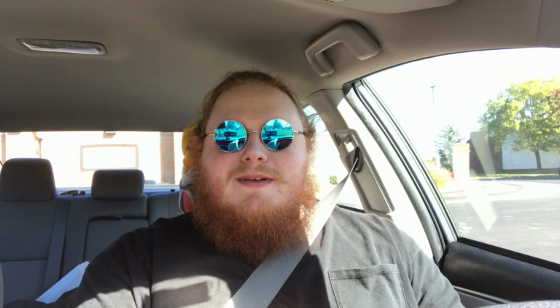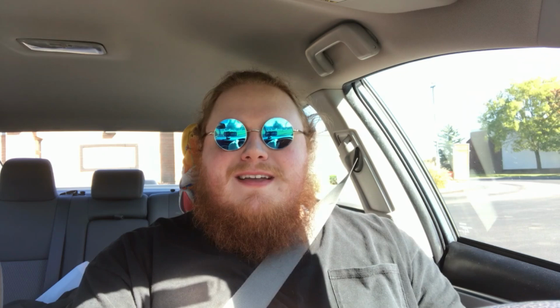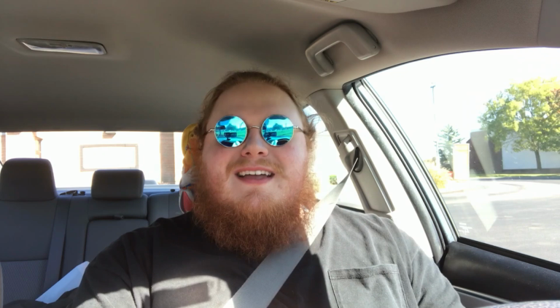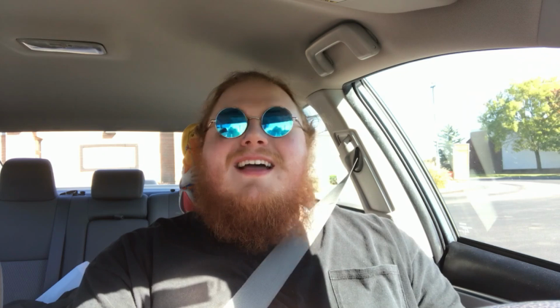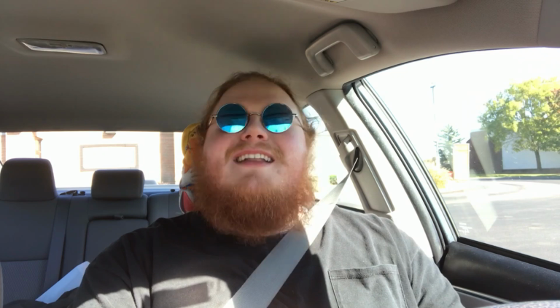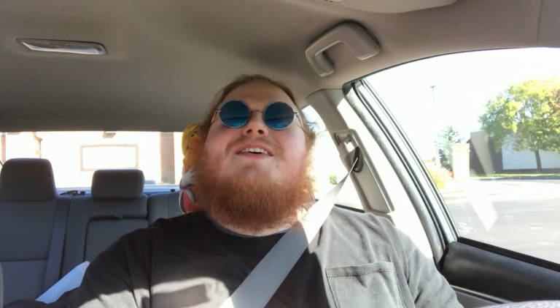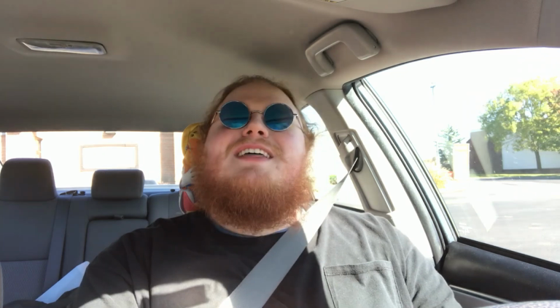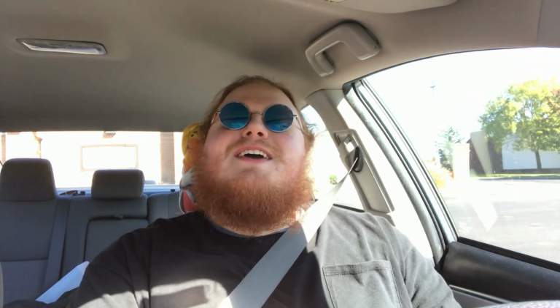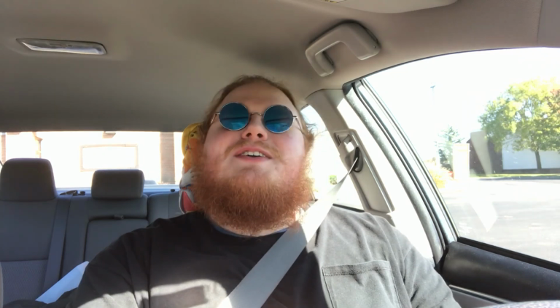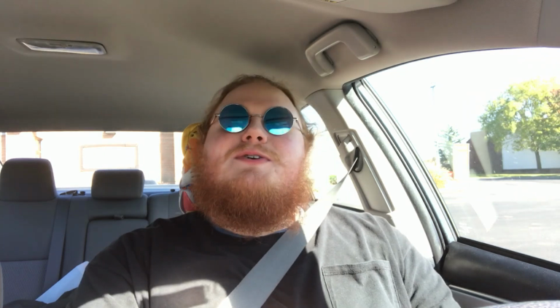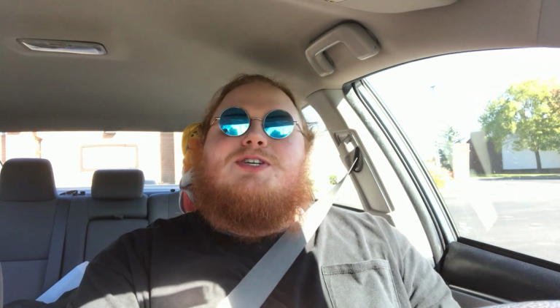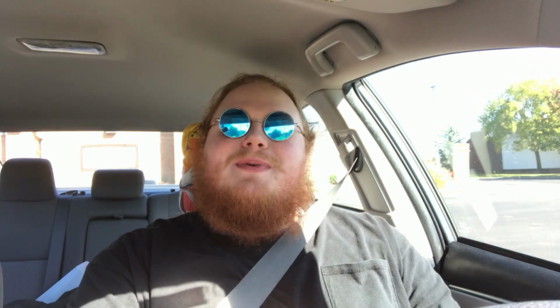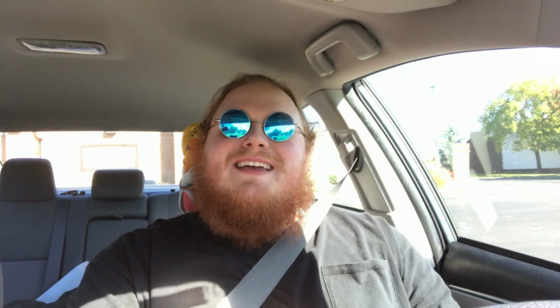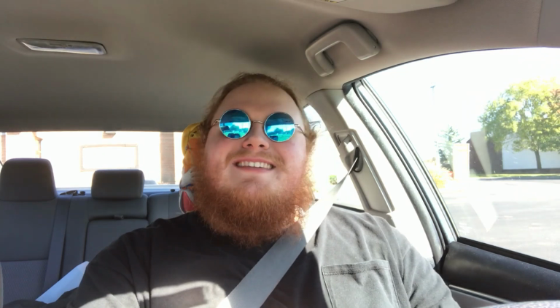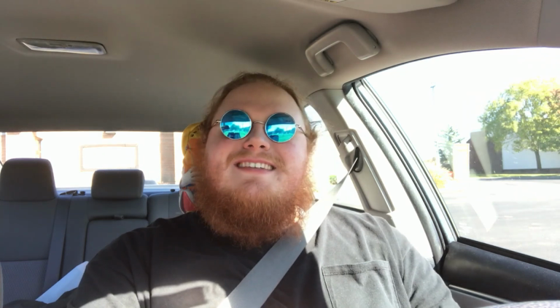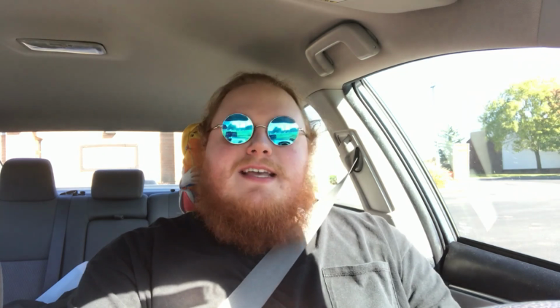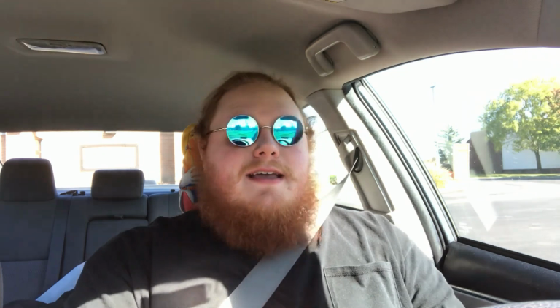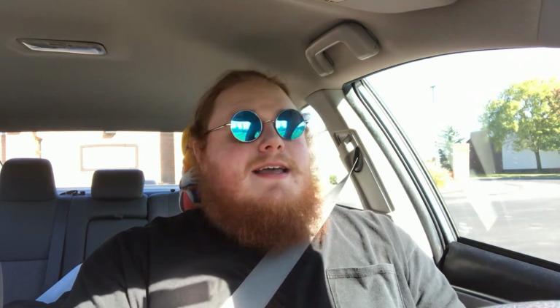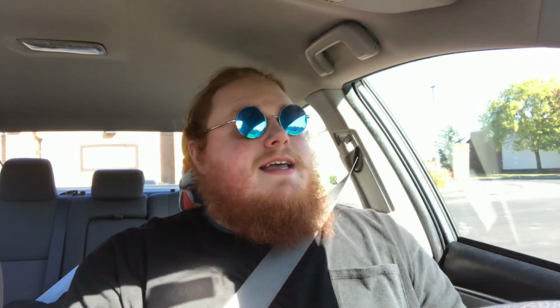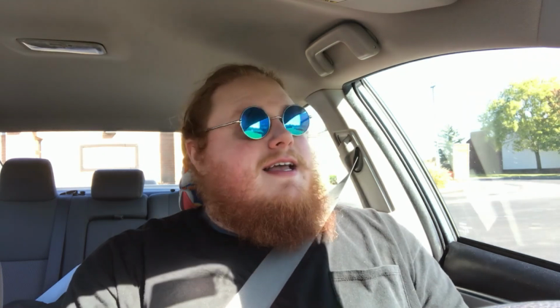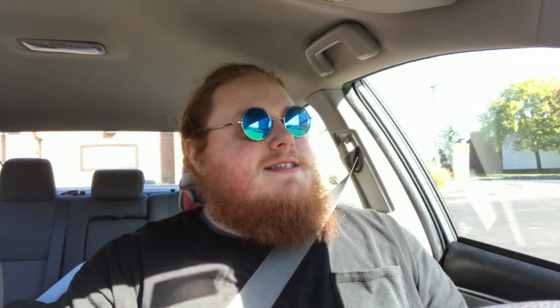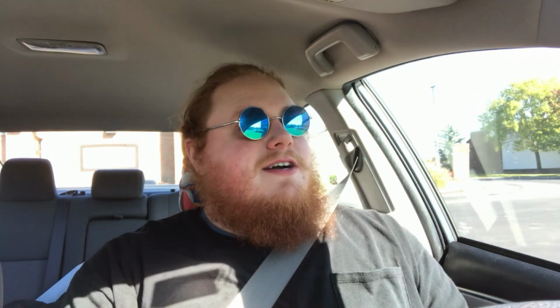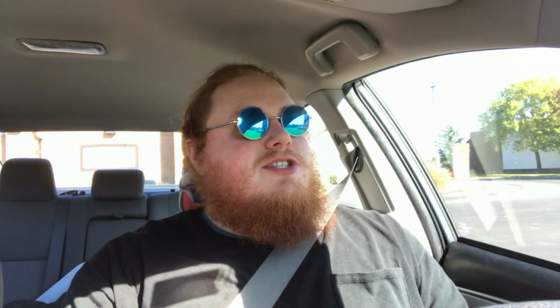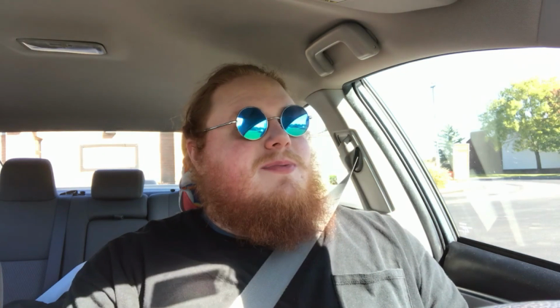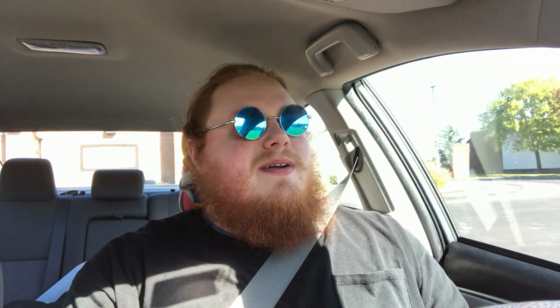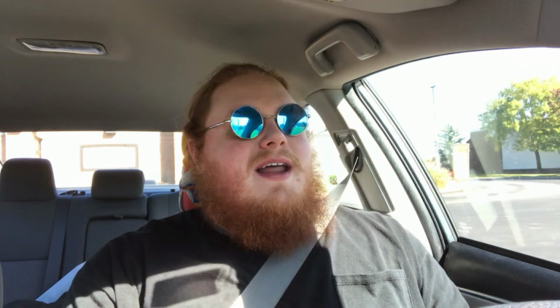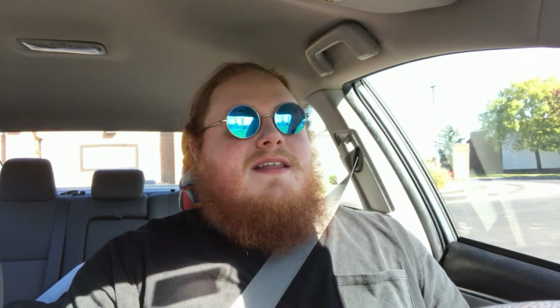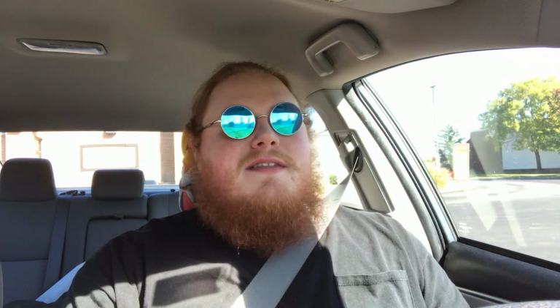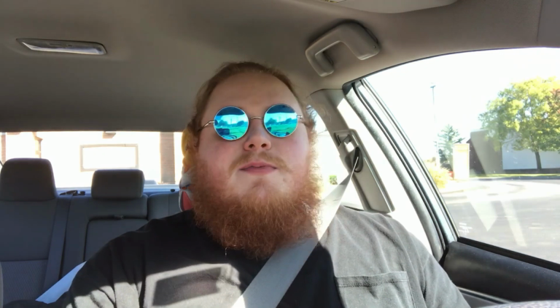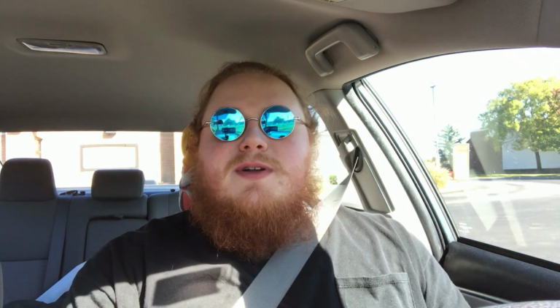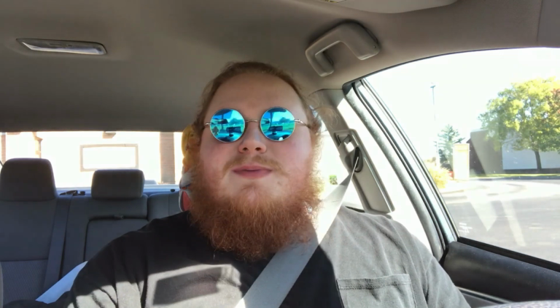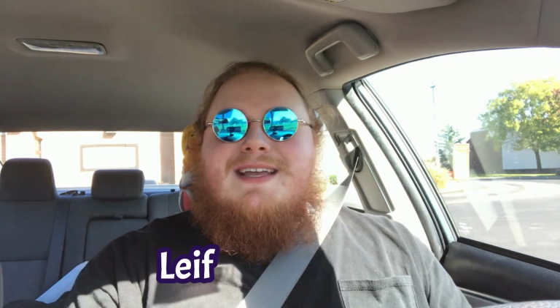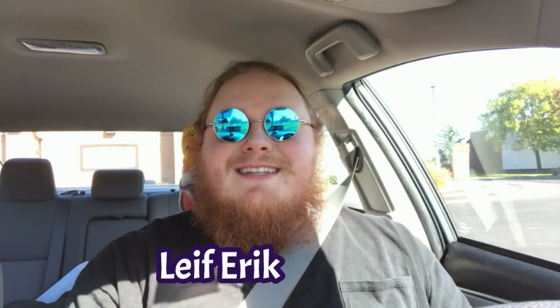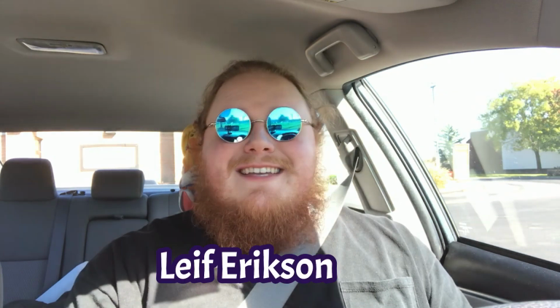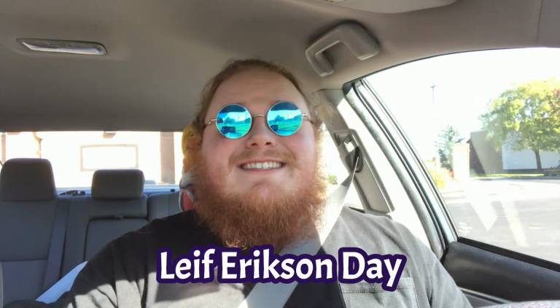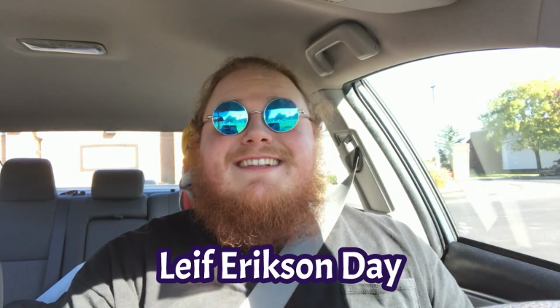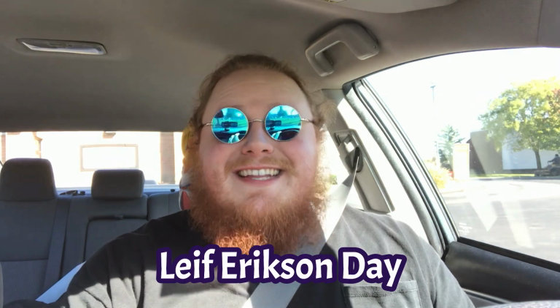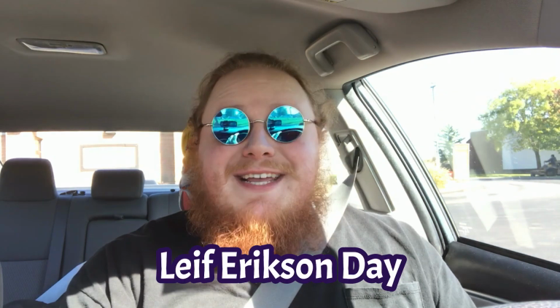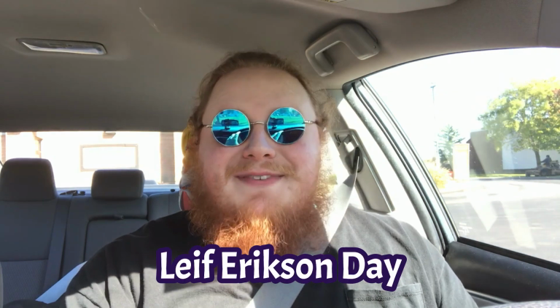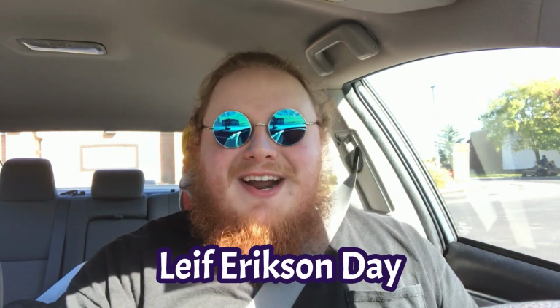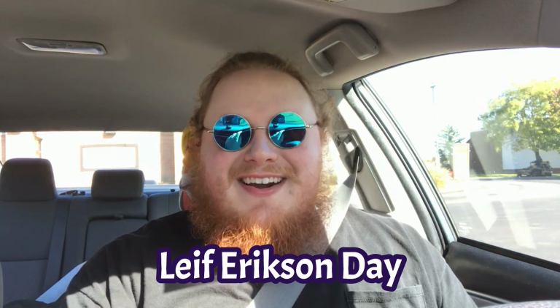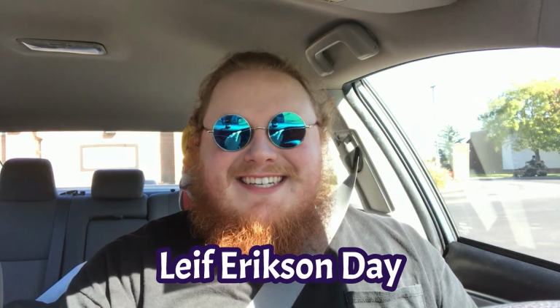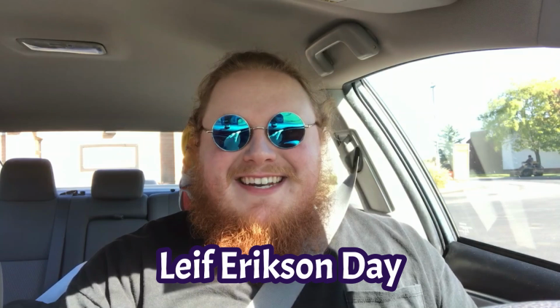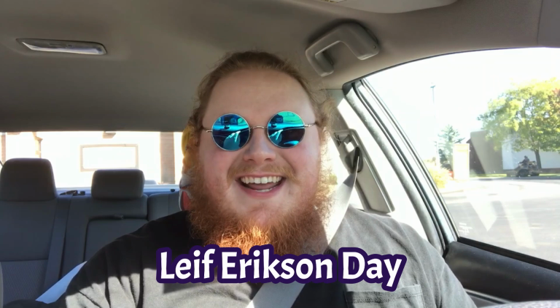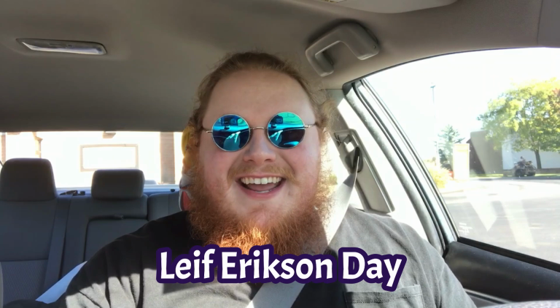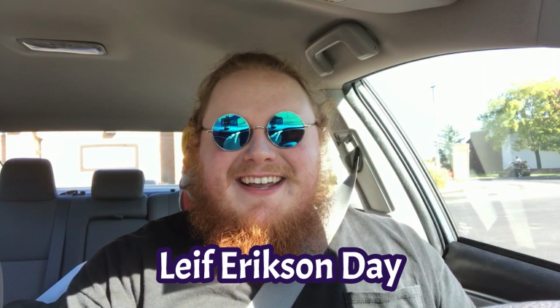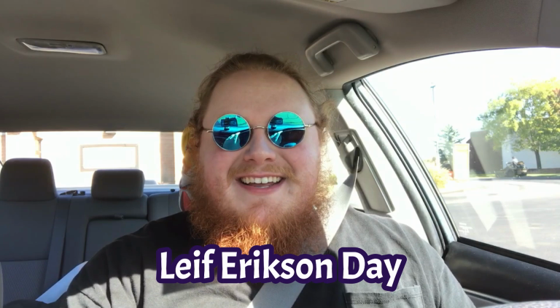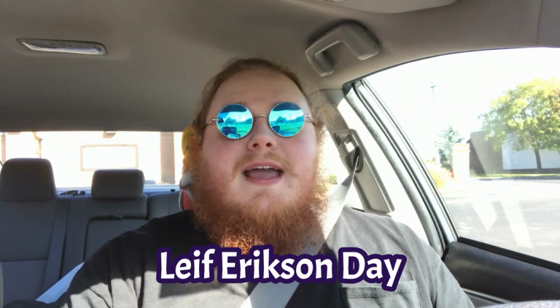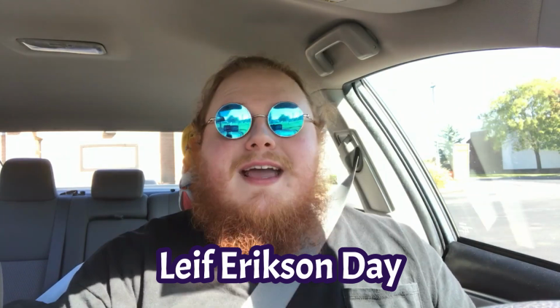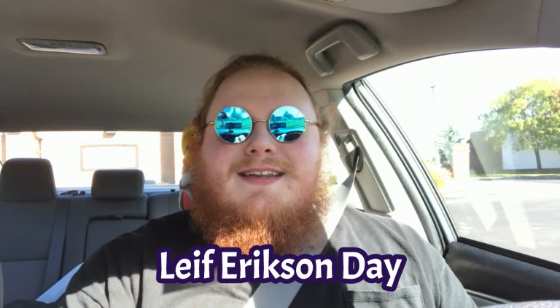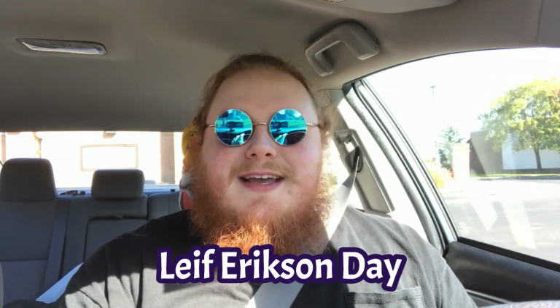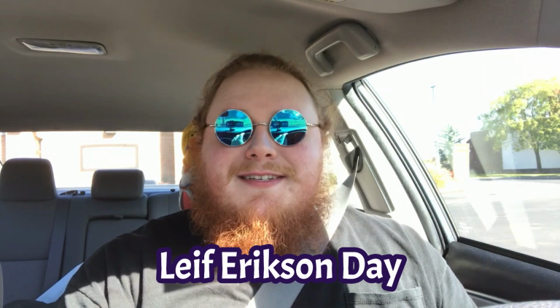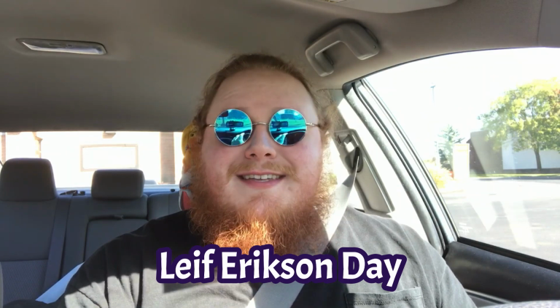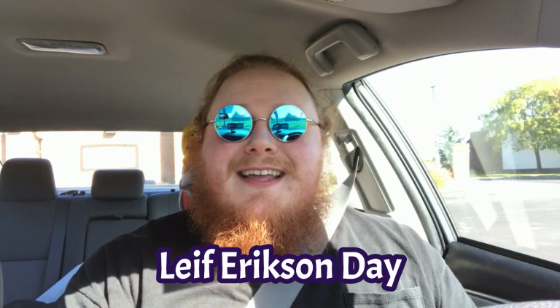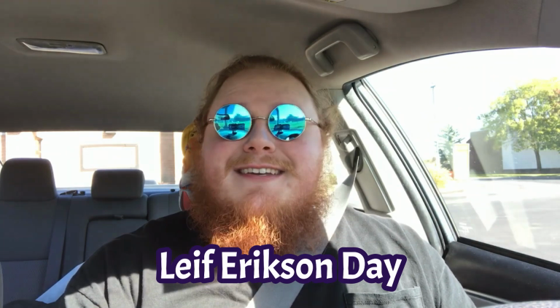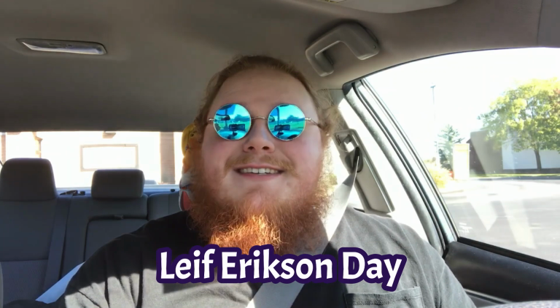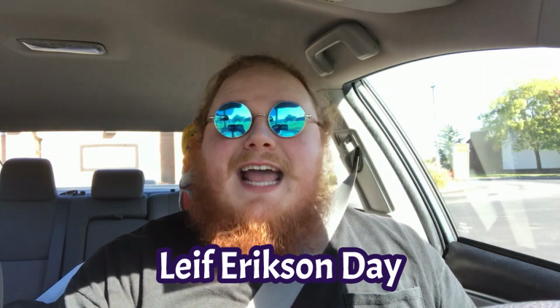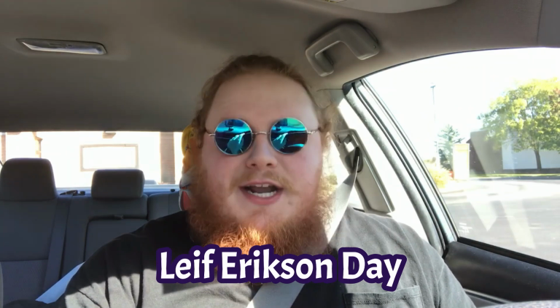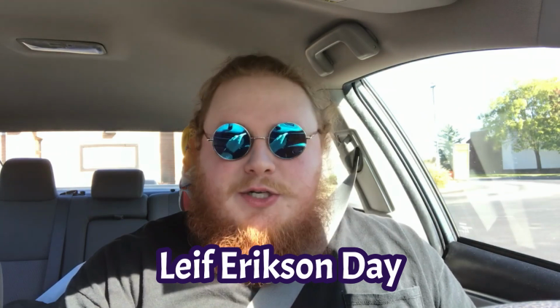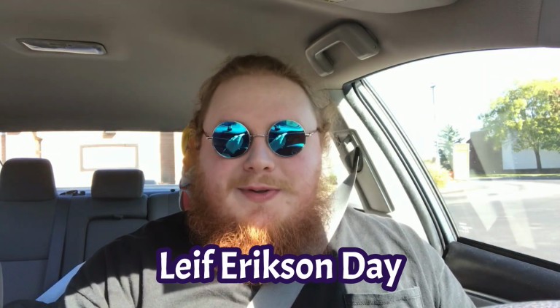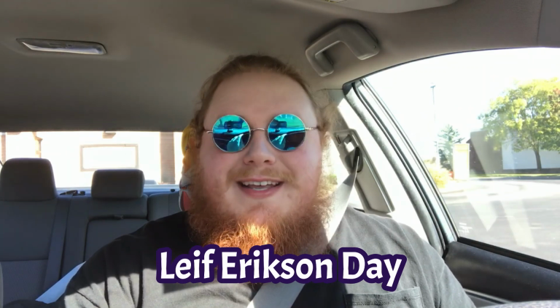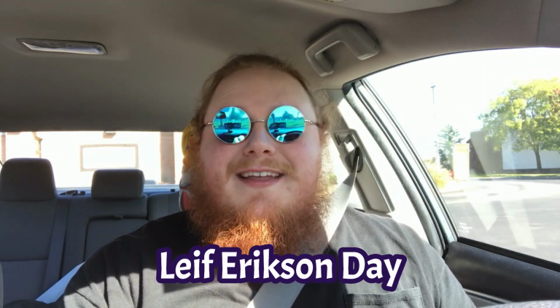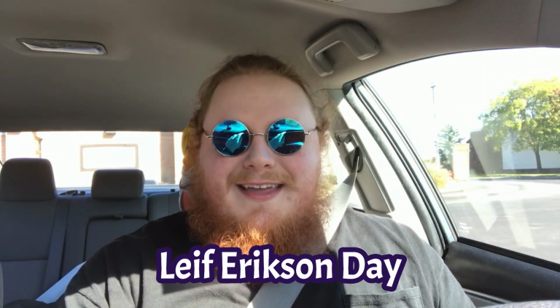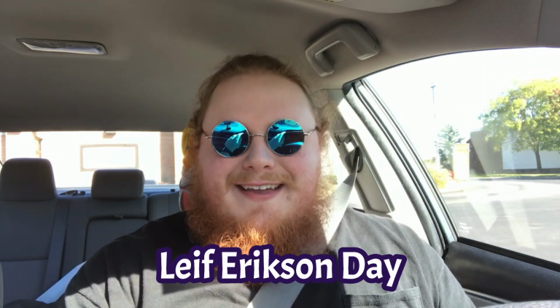Hello there, YouTubians! It's October 9th, which means it's Leif Erikson Day, and yes, that is actually a thing.